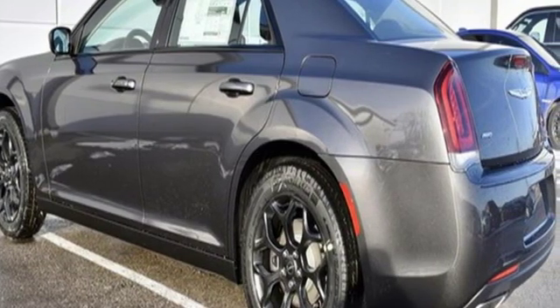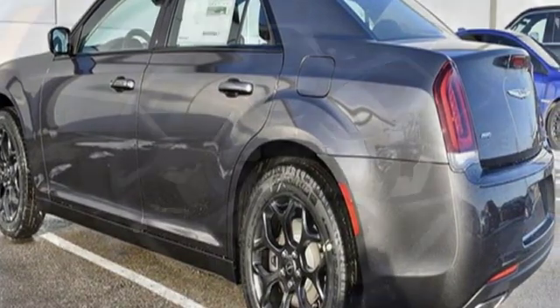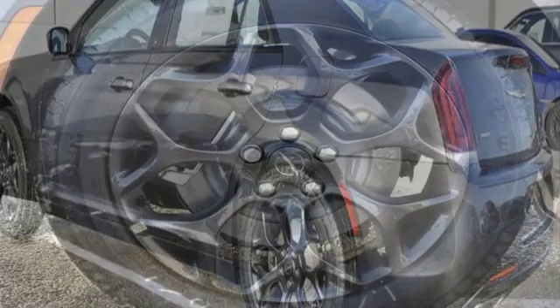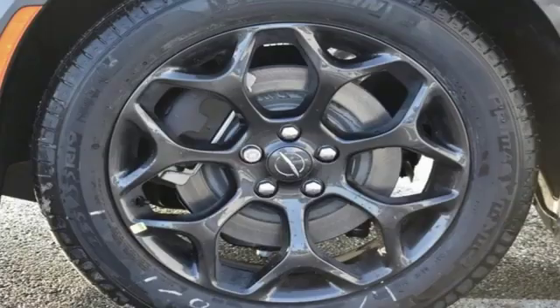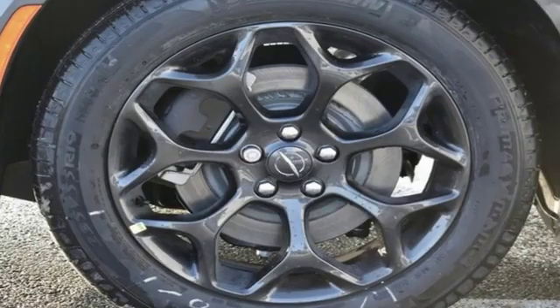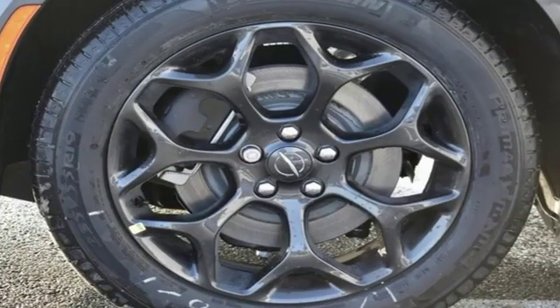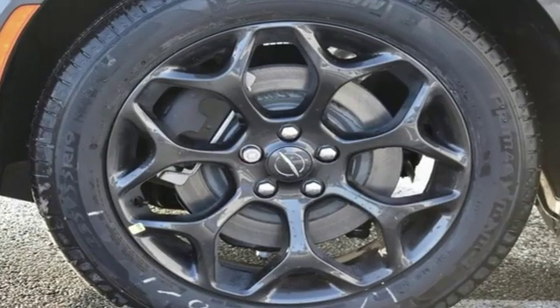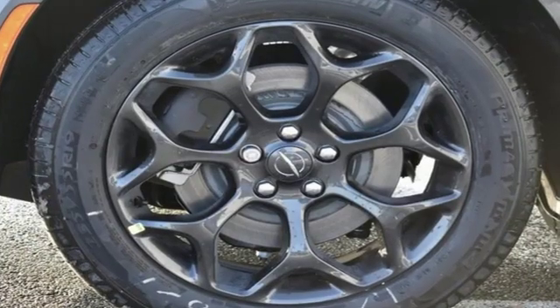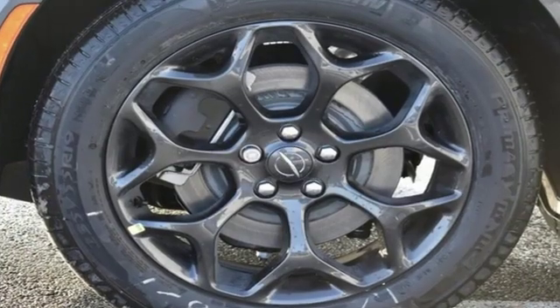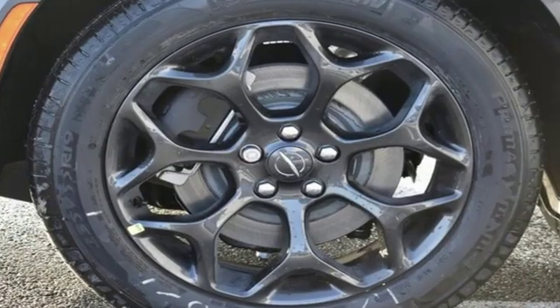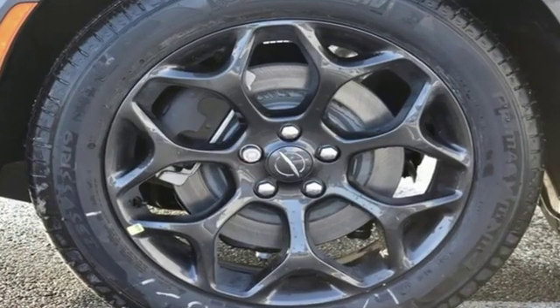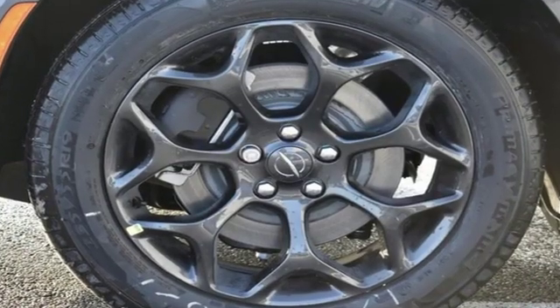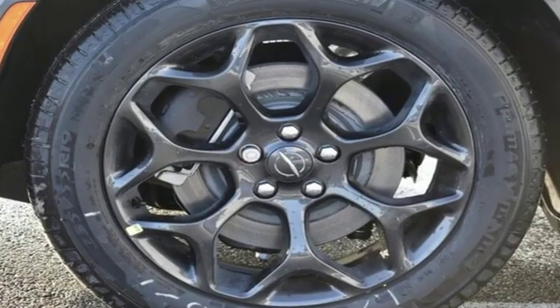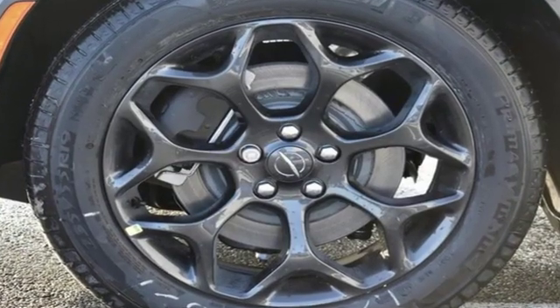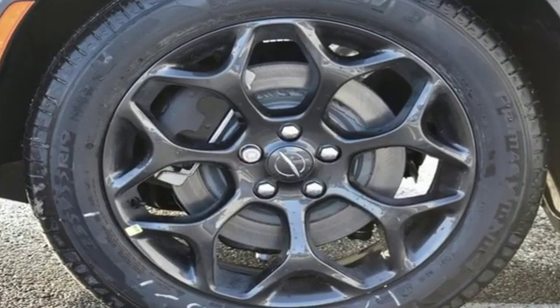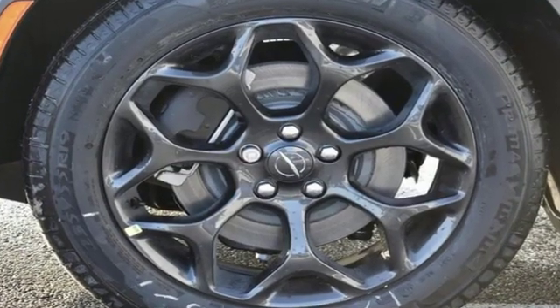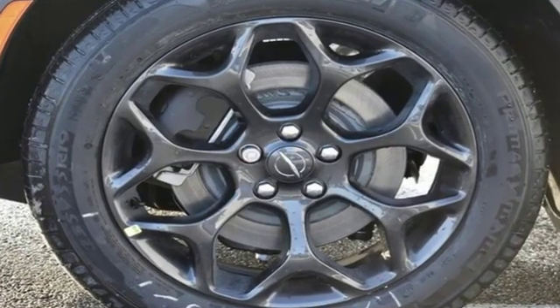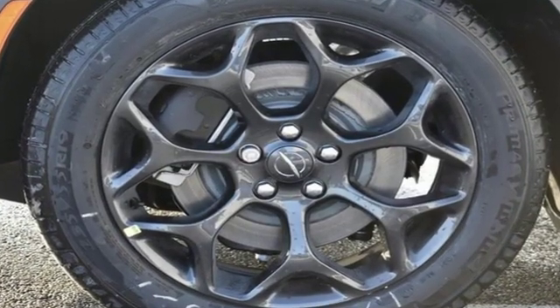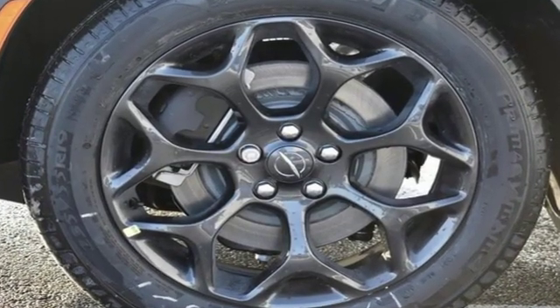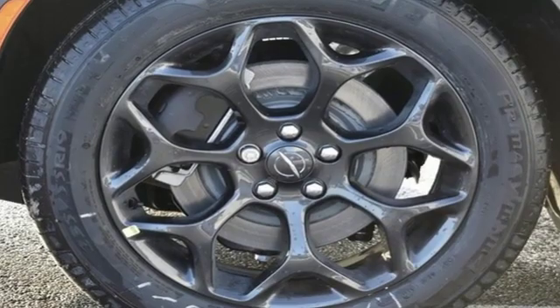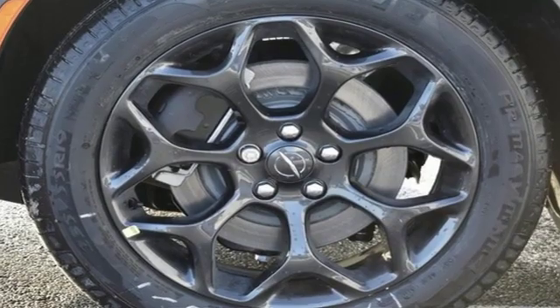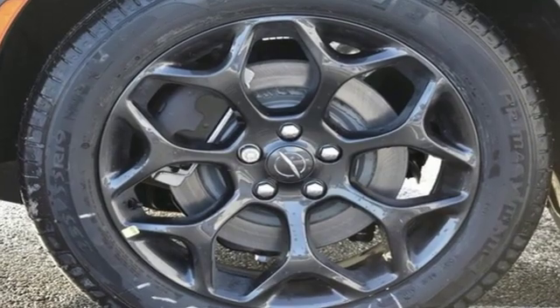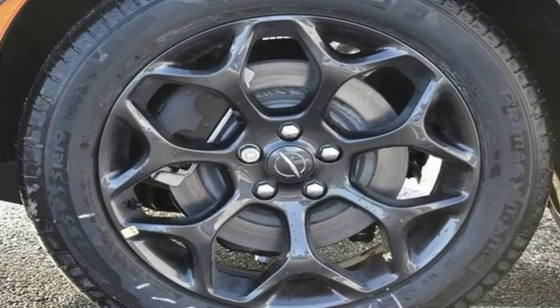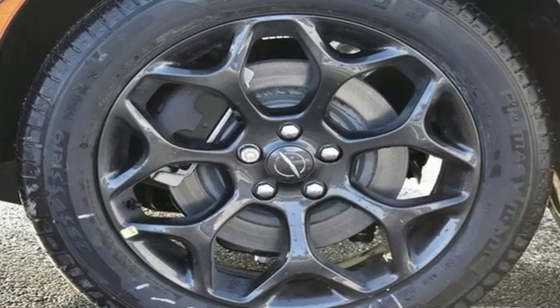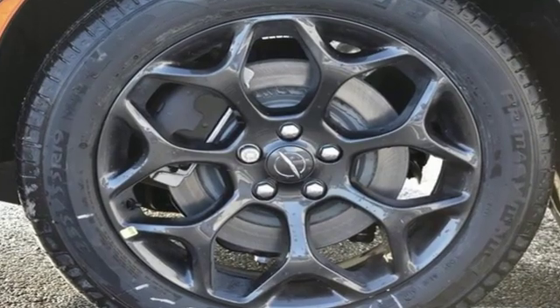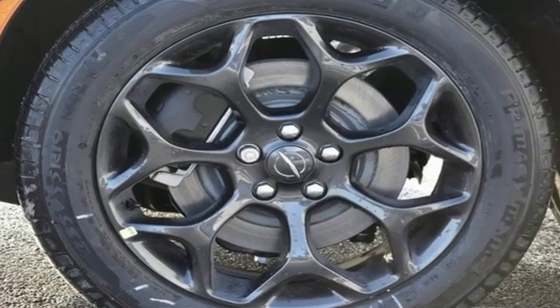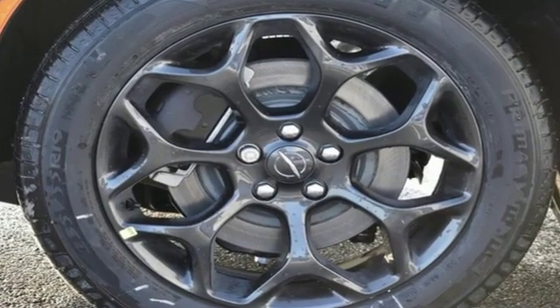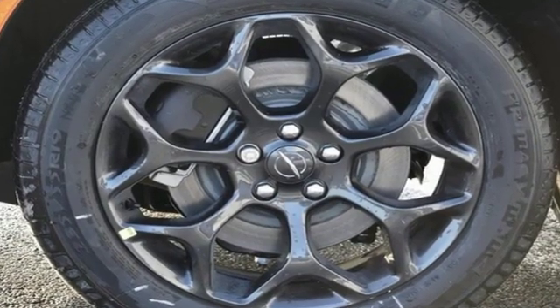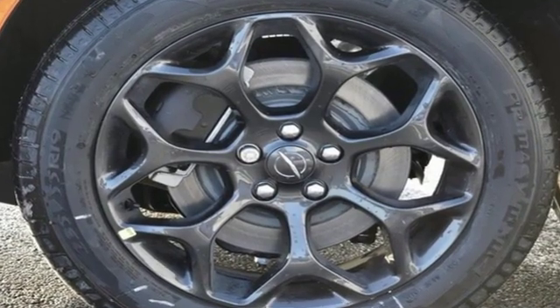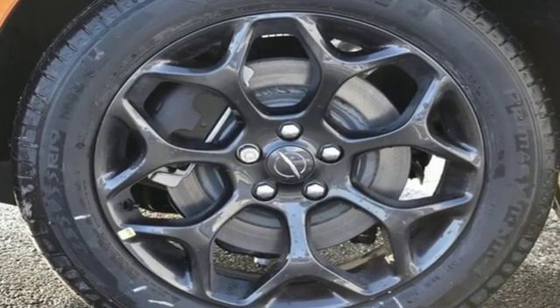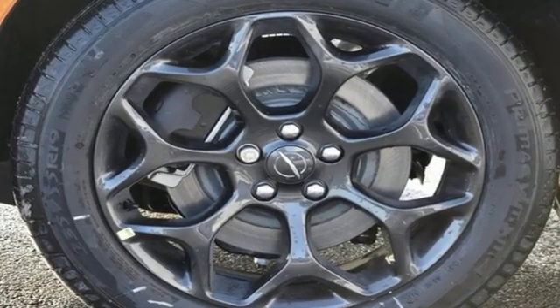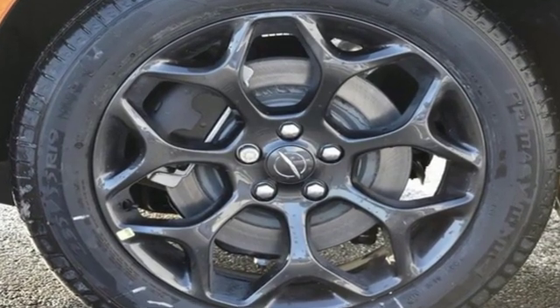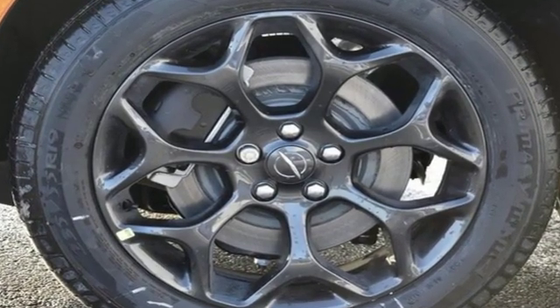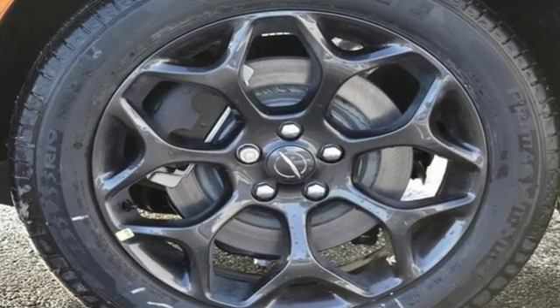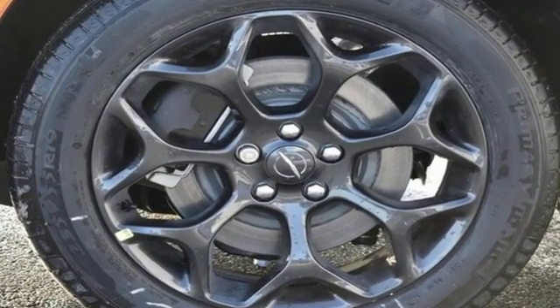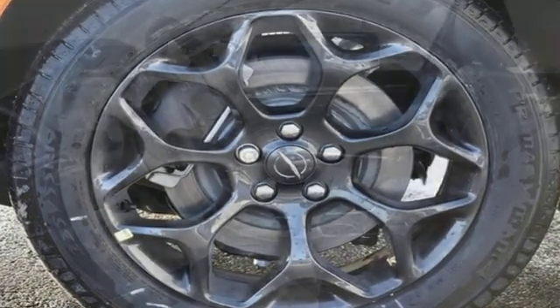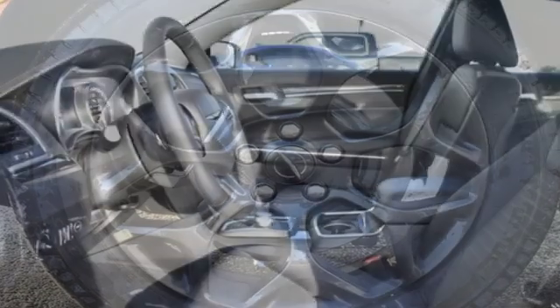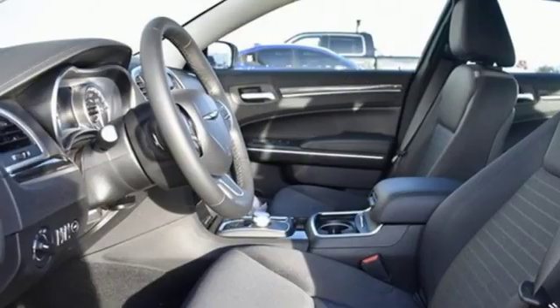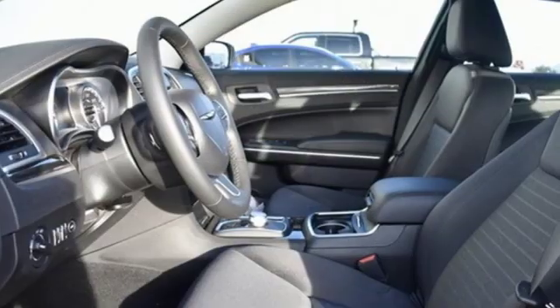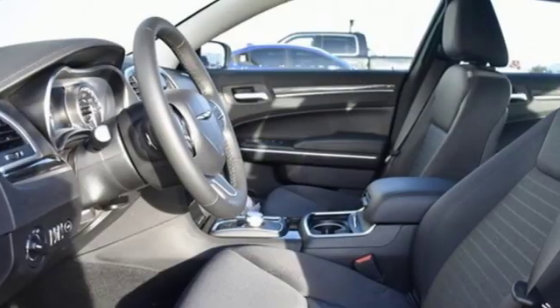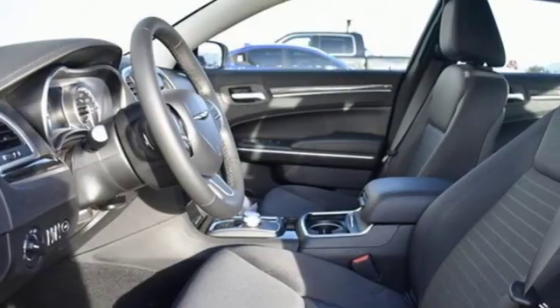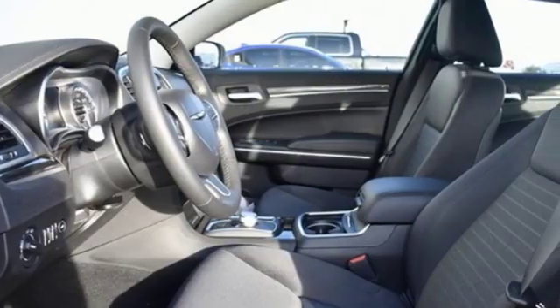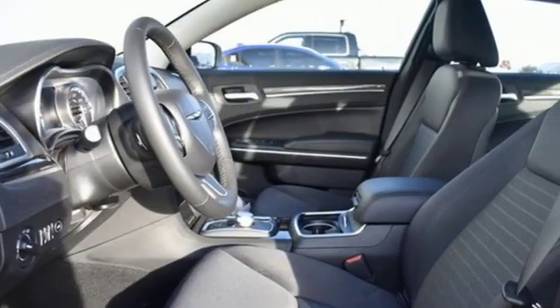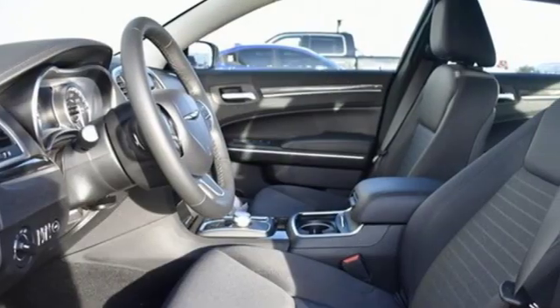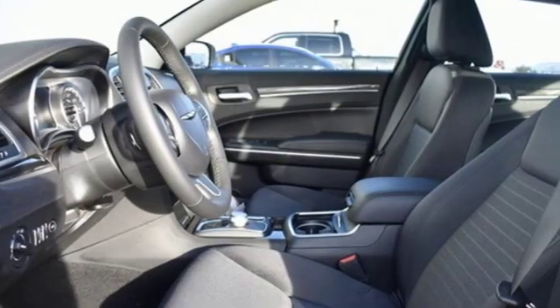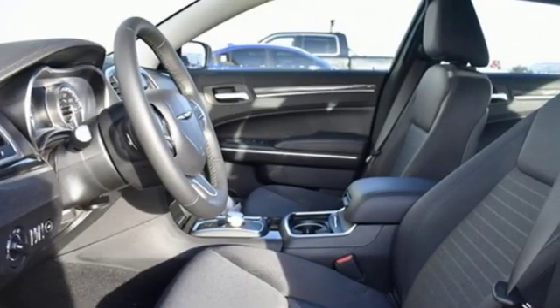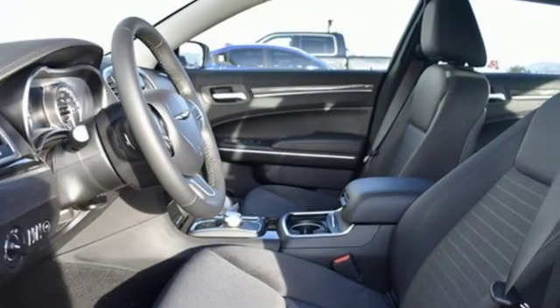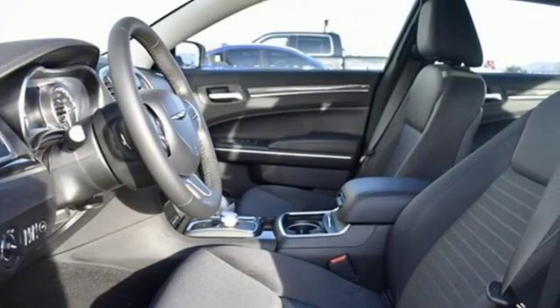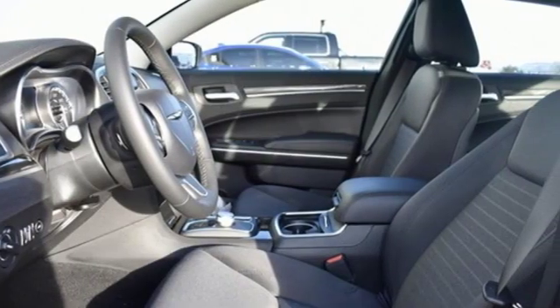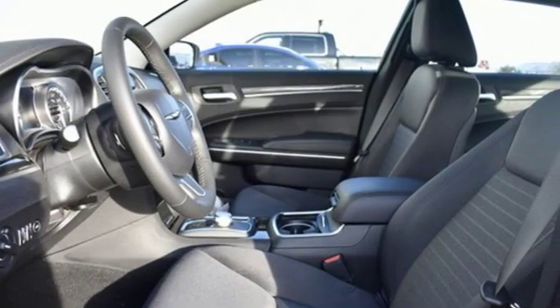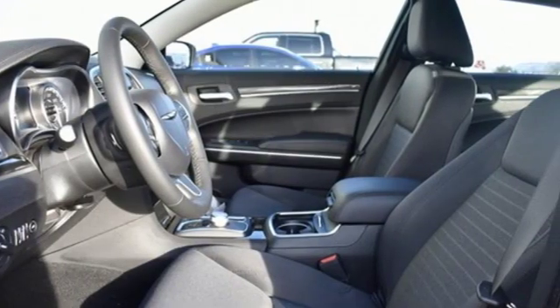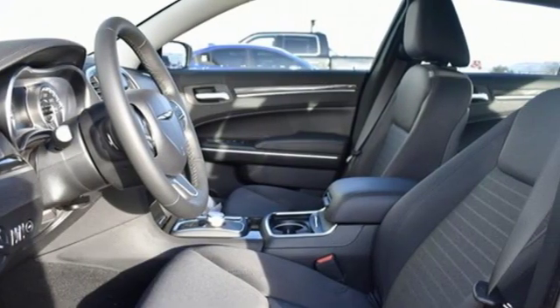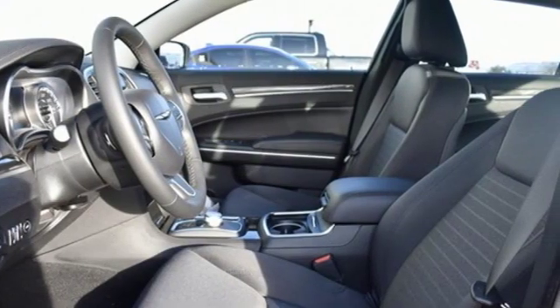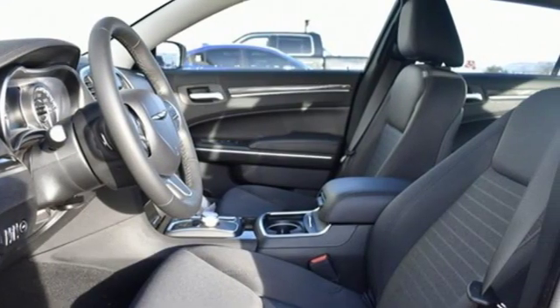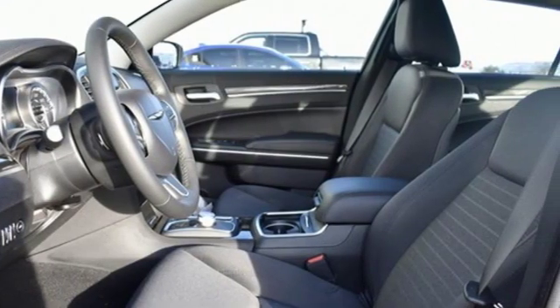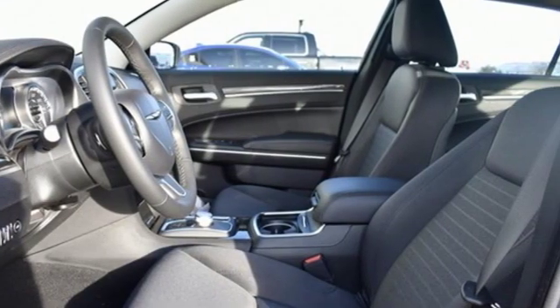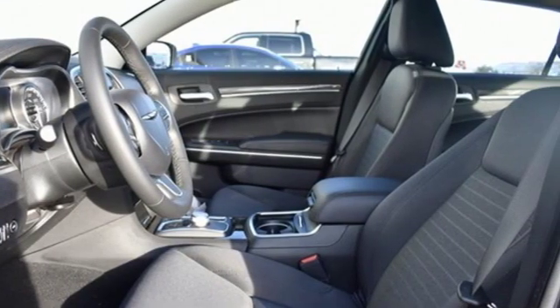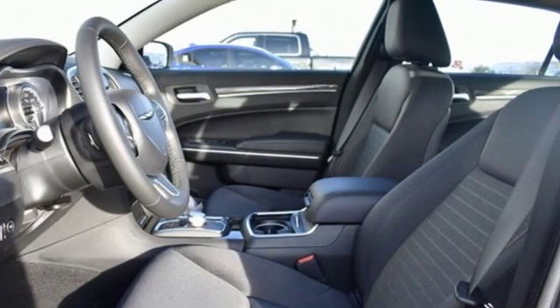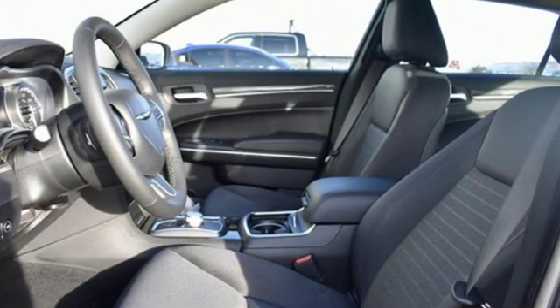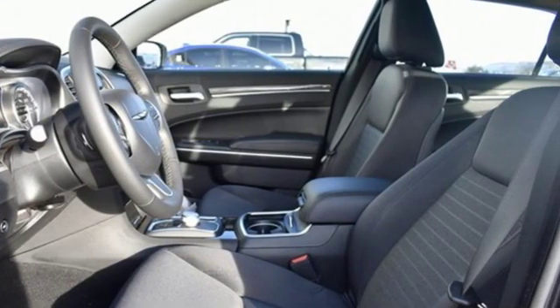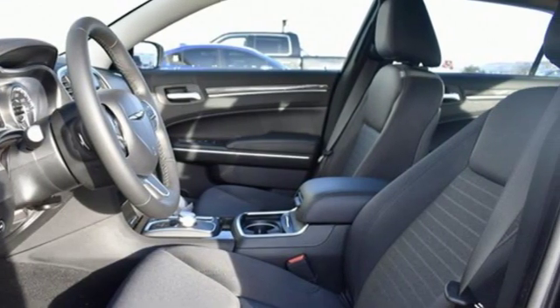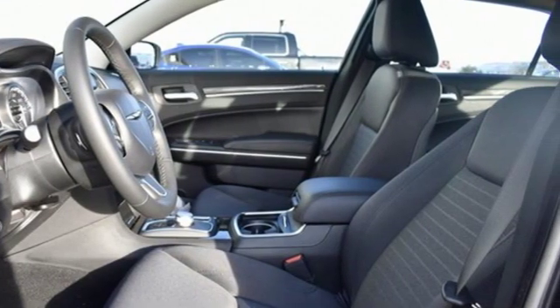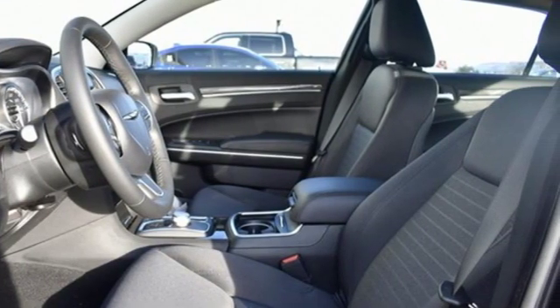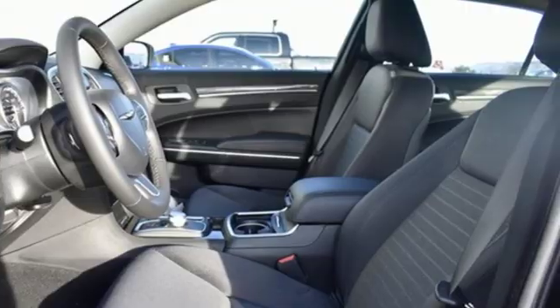Get into a Chrysler and let's do great things together. Someone's going to drive this fantastic vehicle off the lot — should be you. Test drive it today.